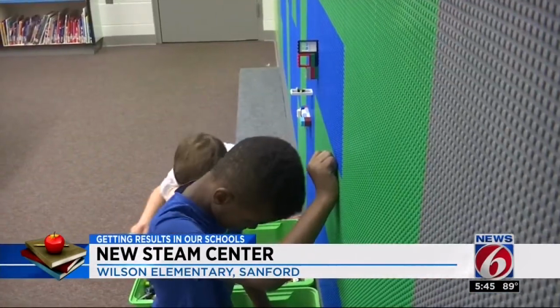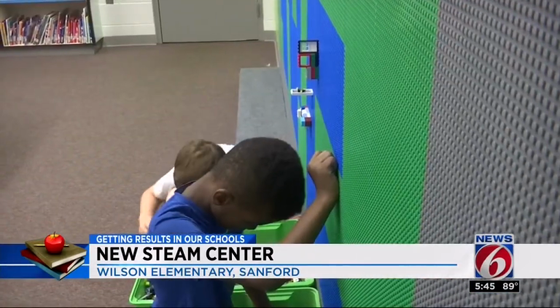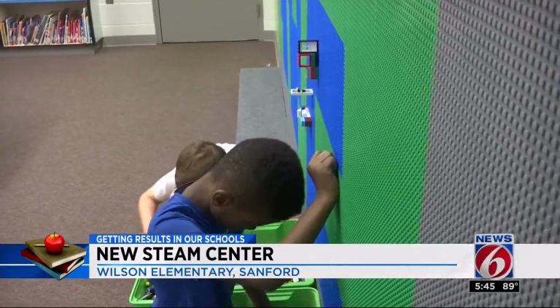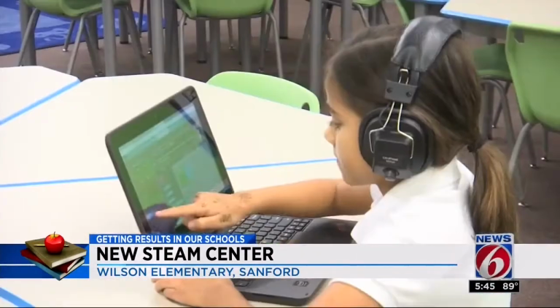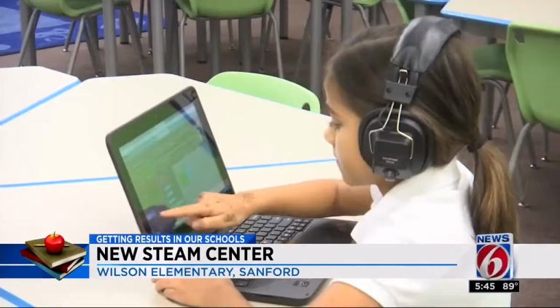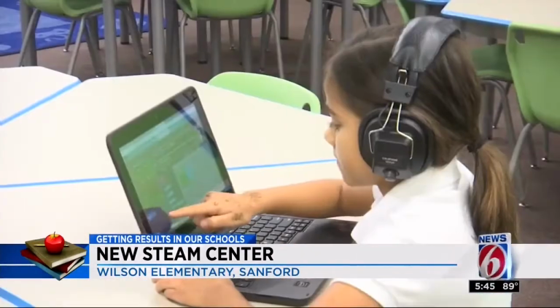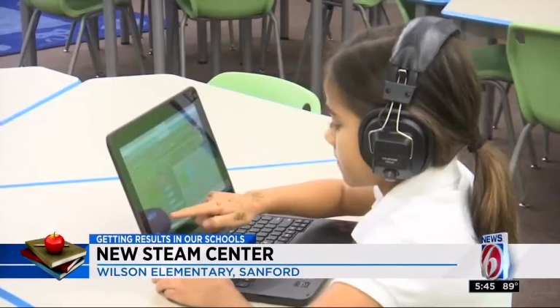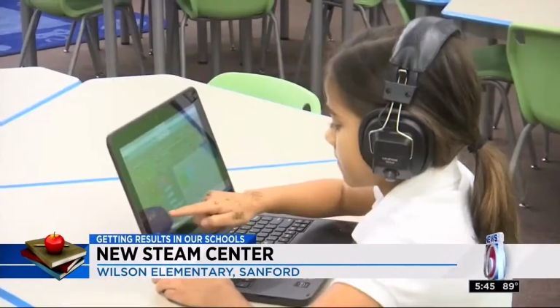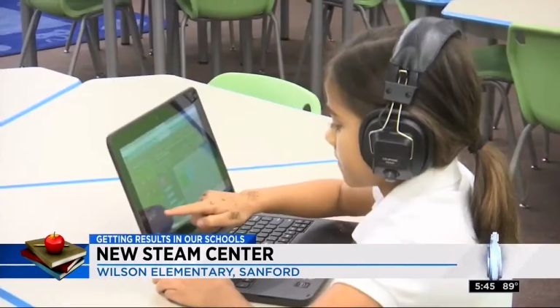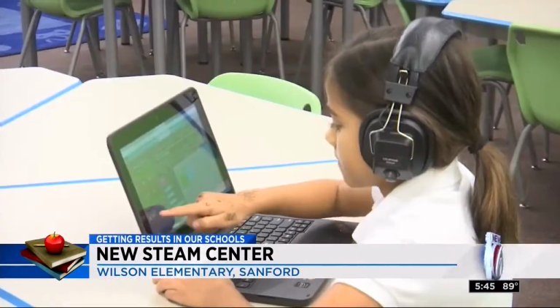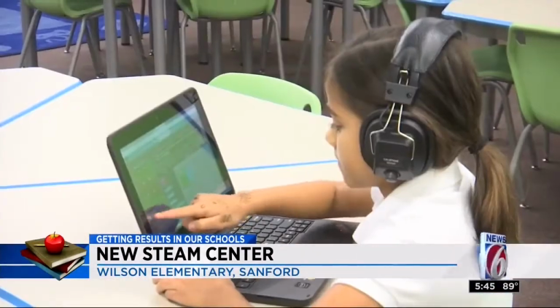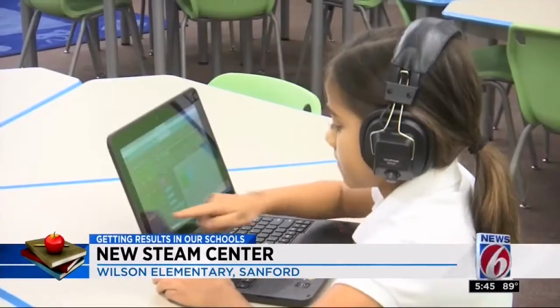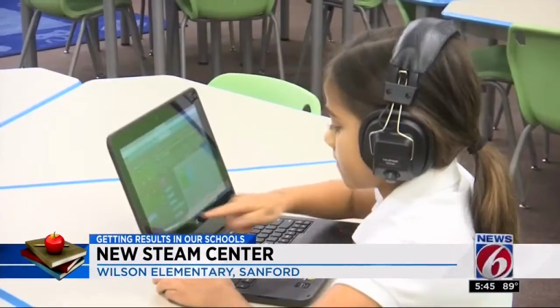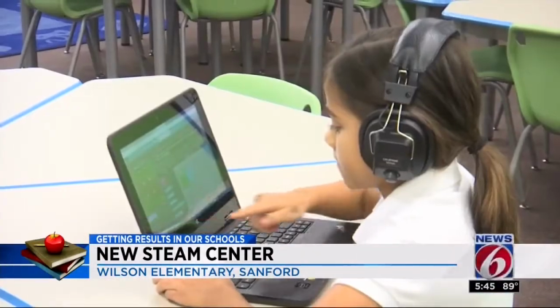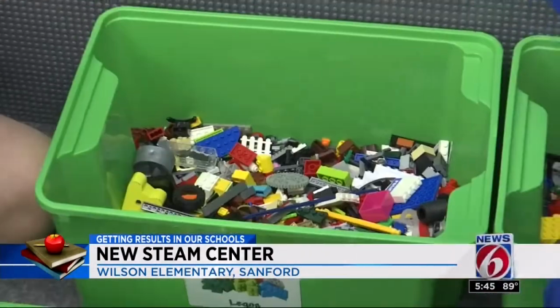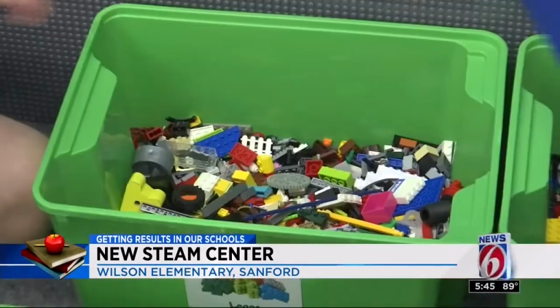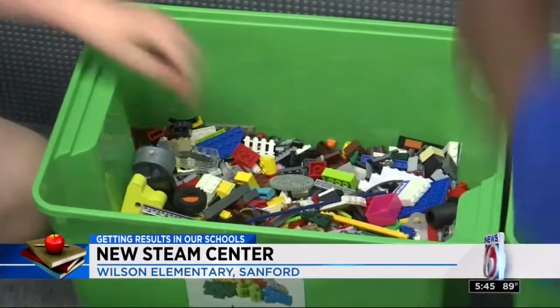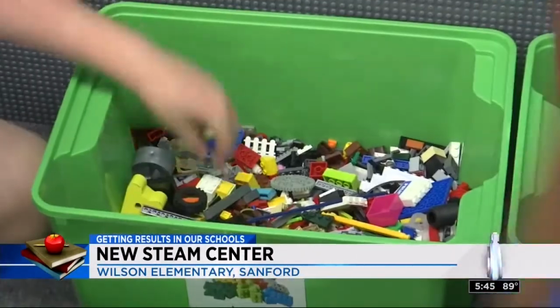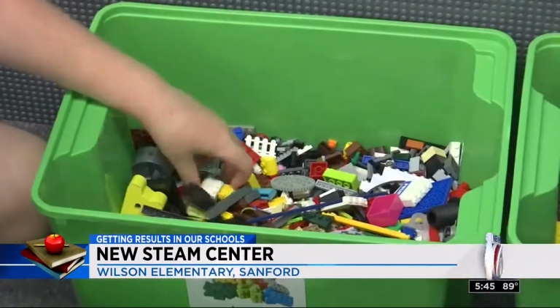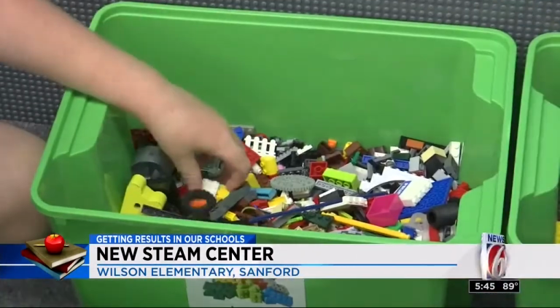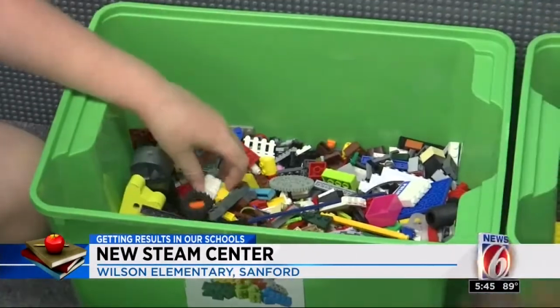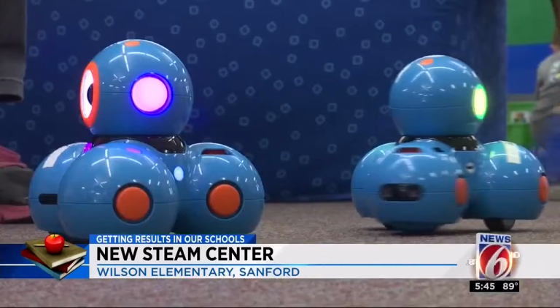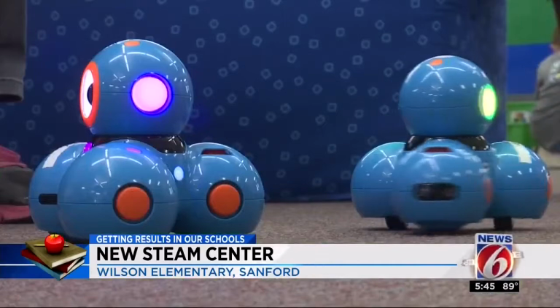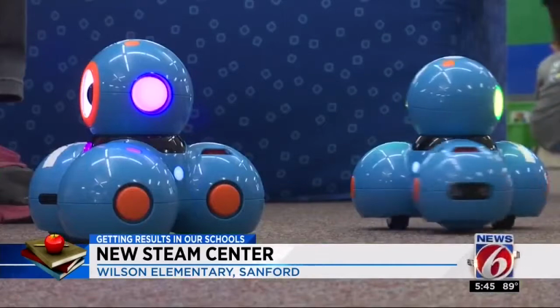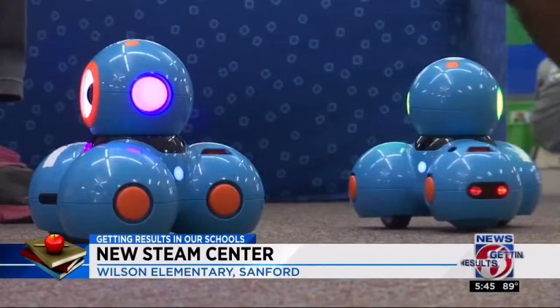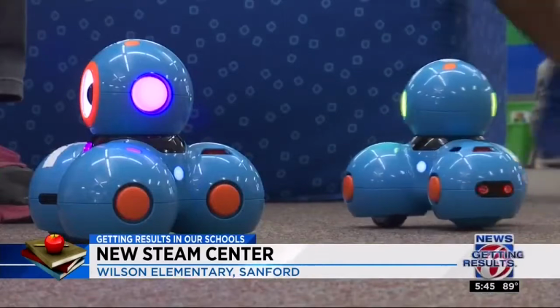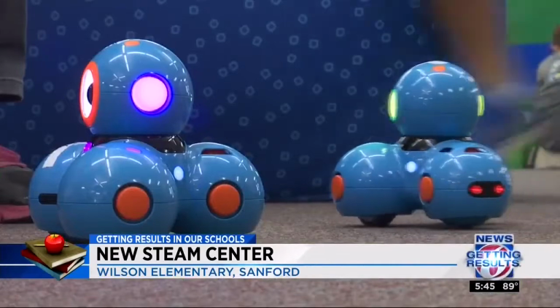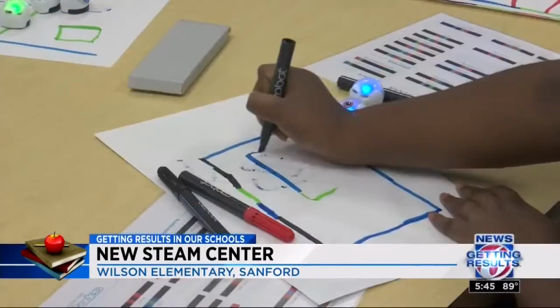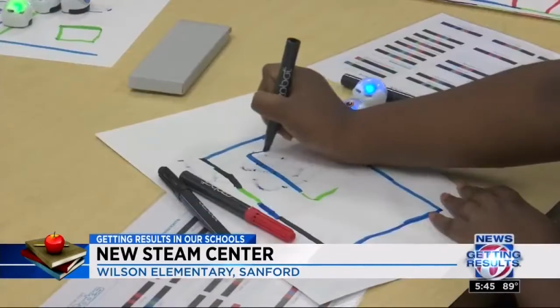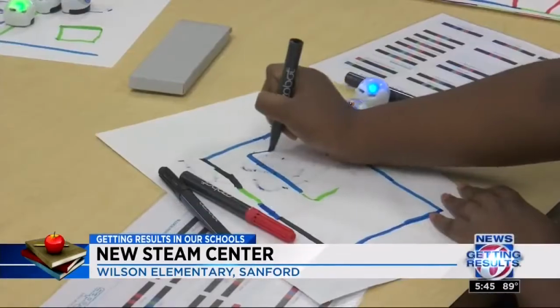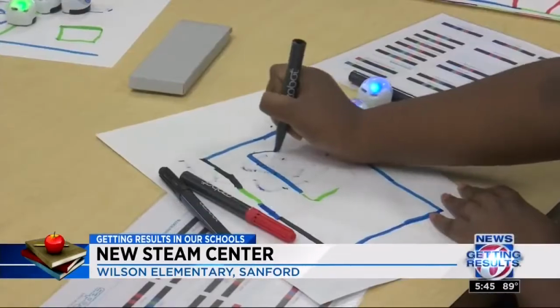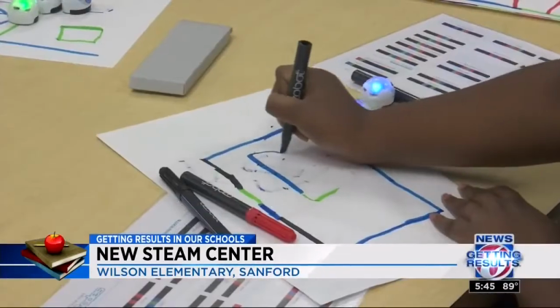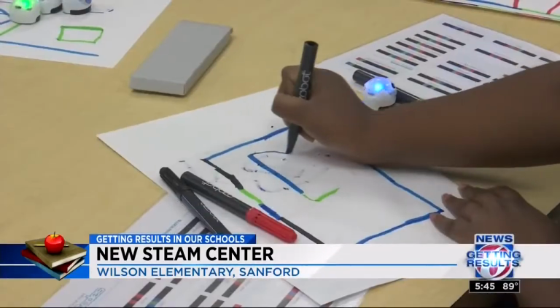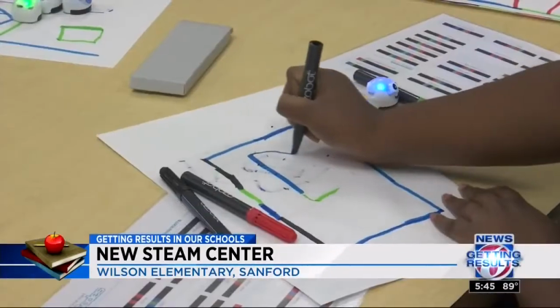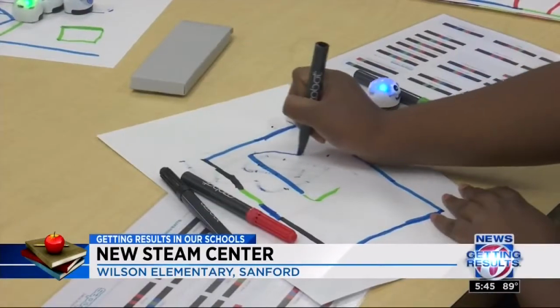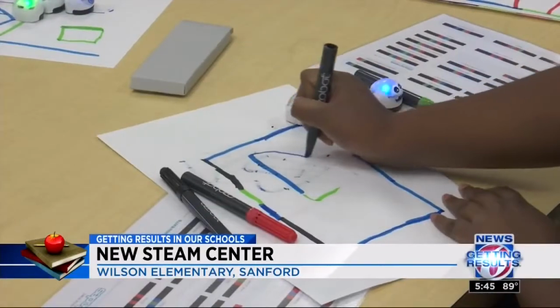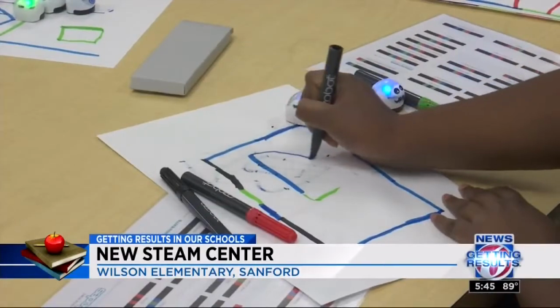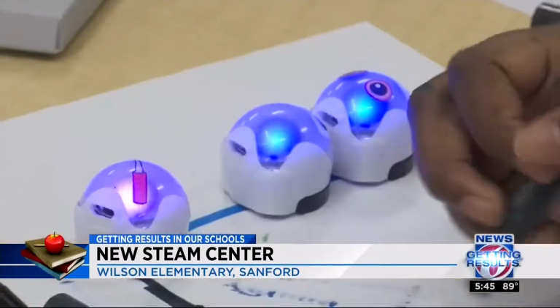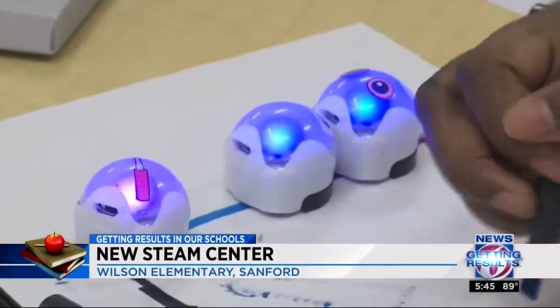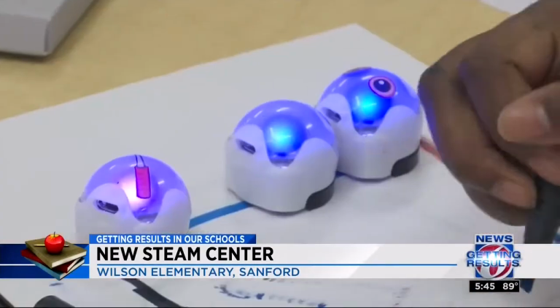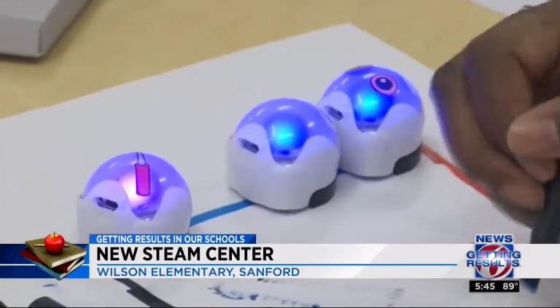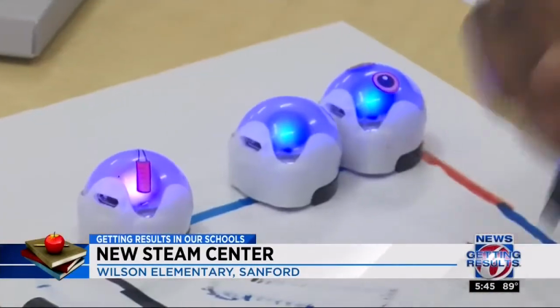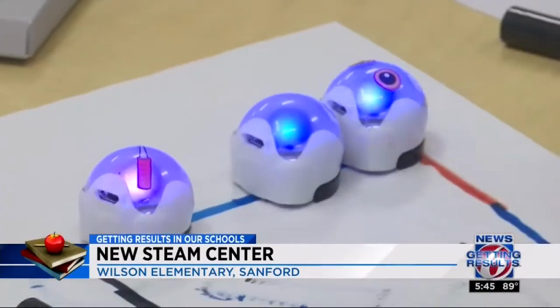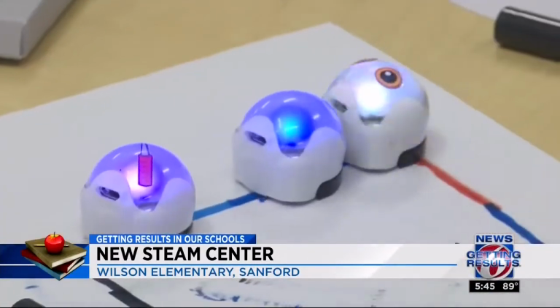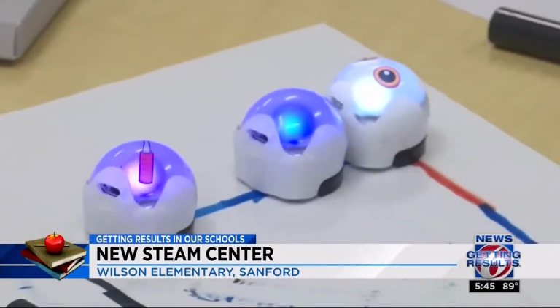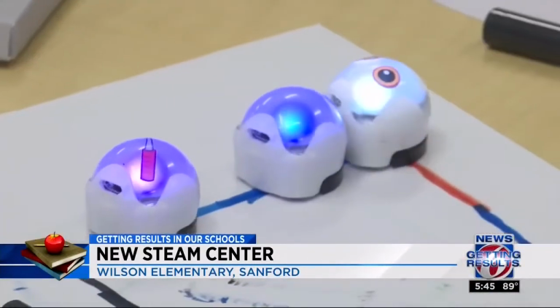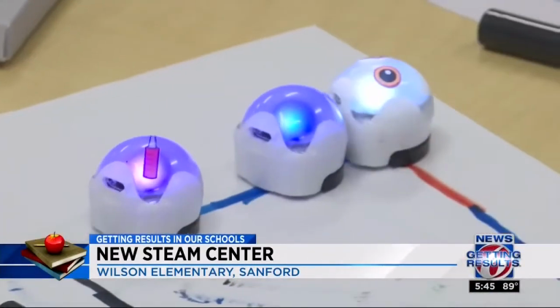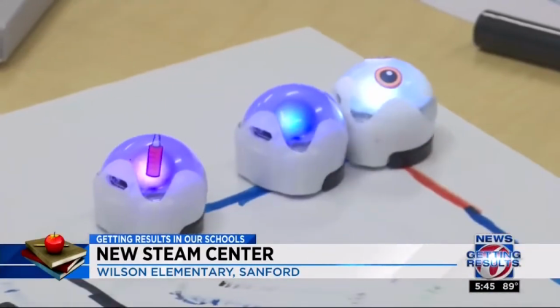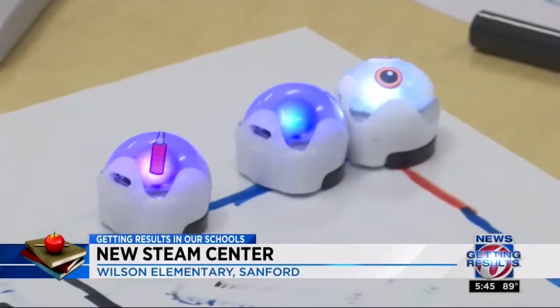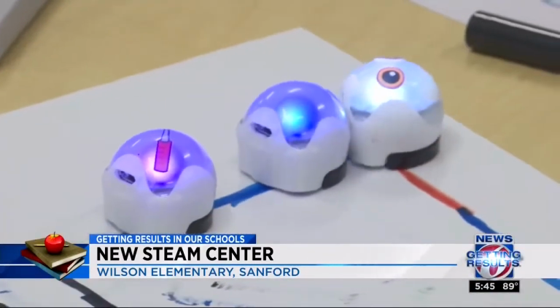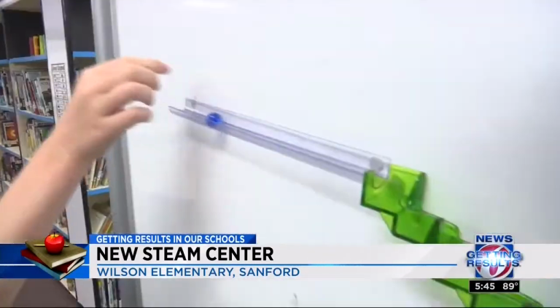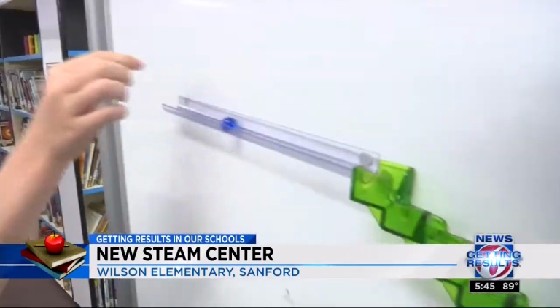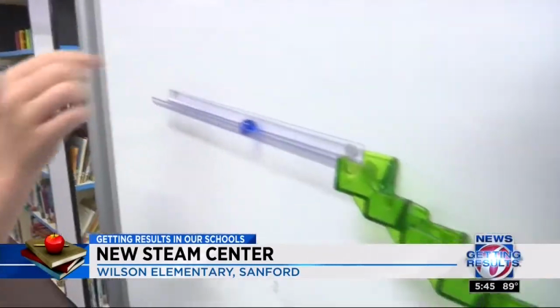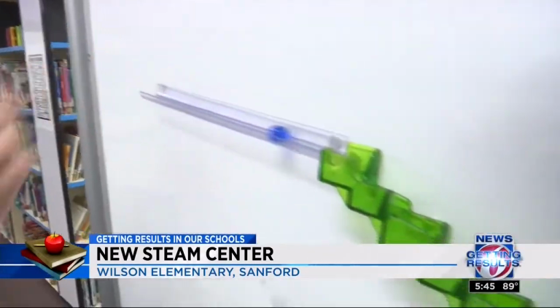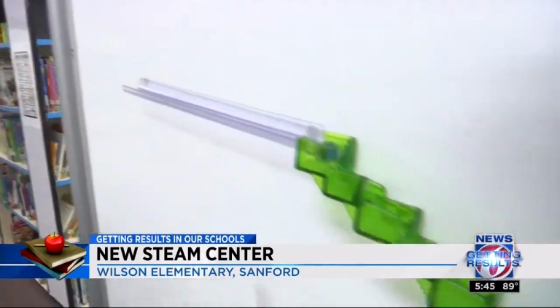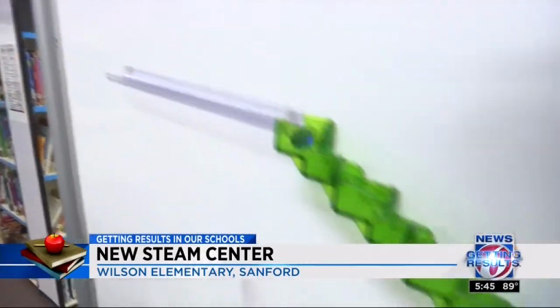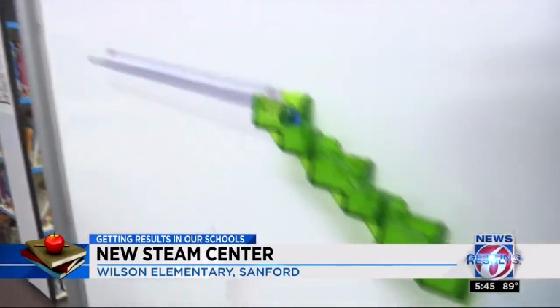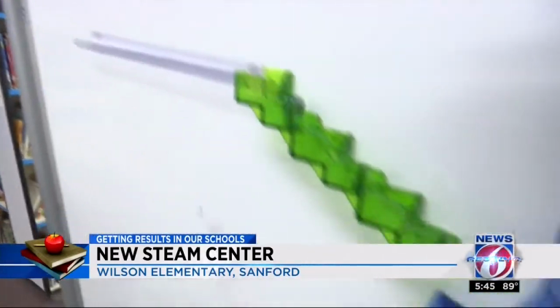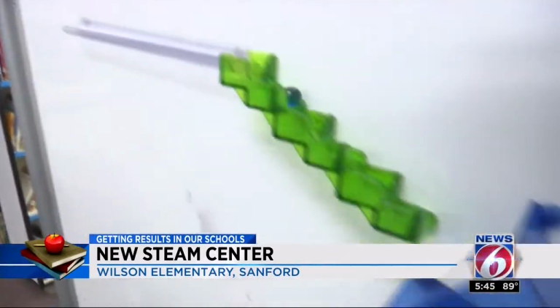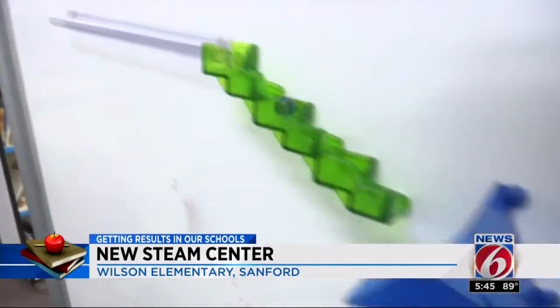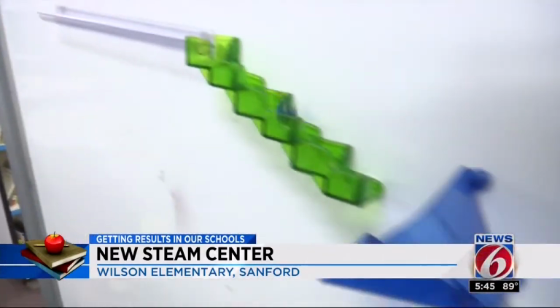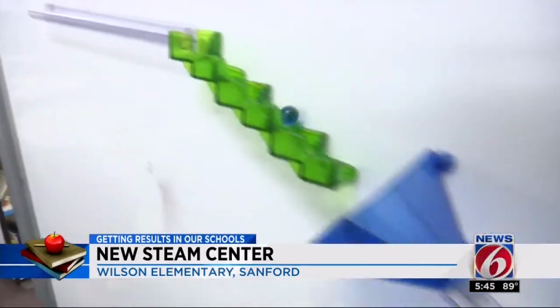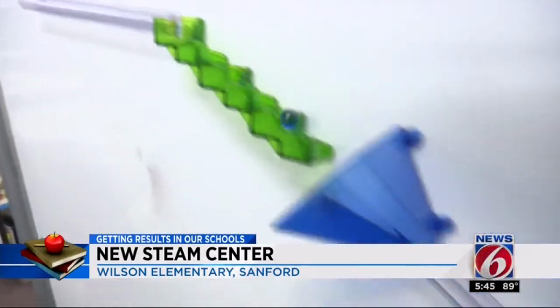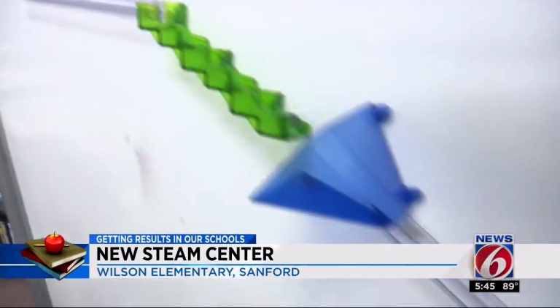There are laptops, Legos, robots, hands-on projects, and coding exercises to stimulate students' minds.